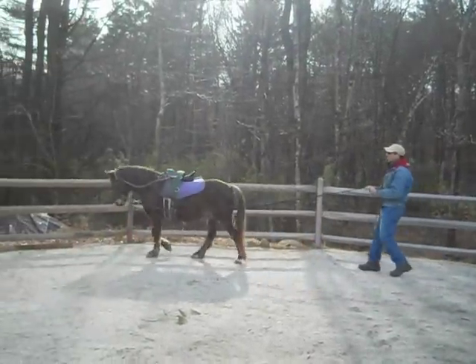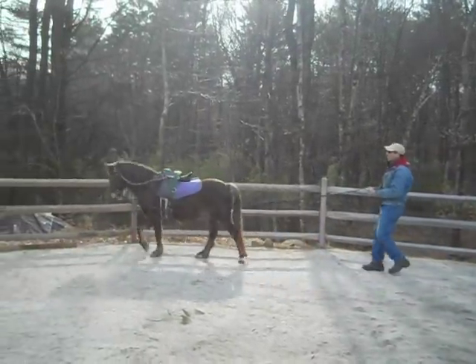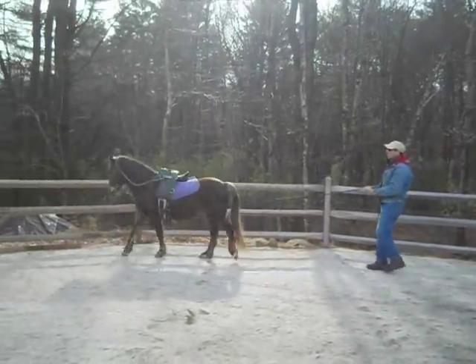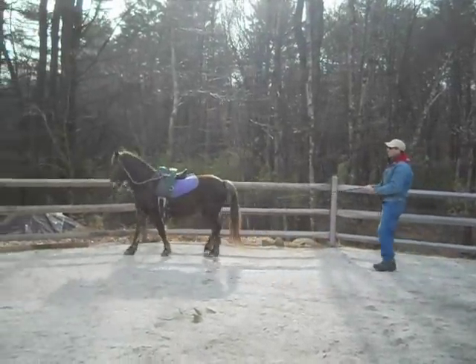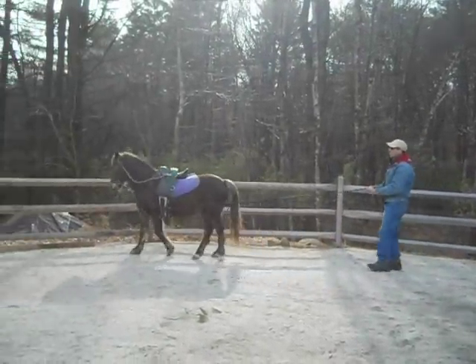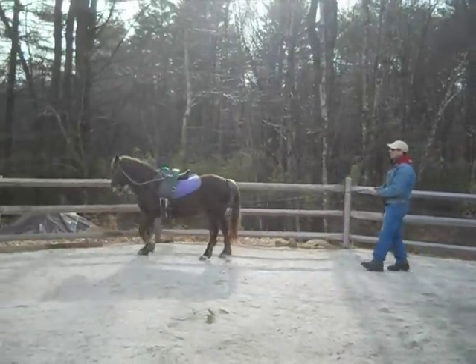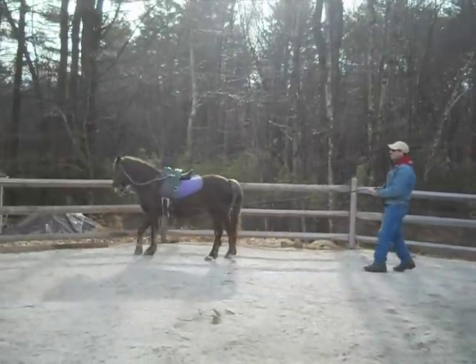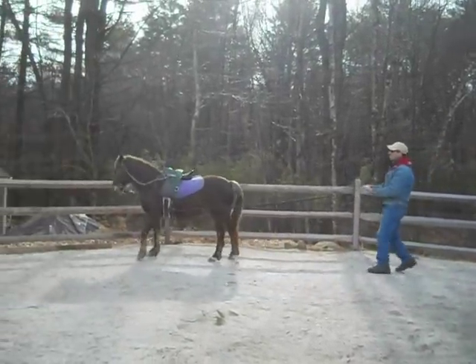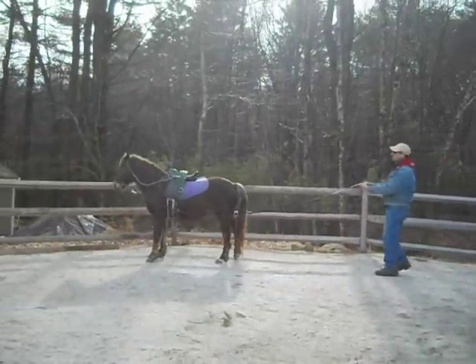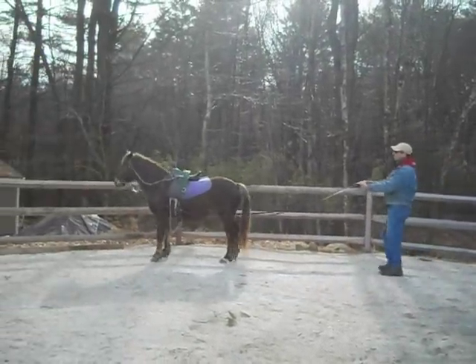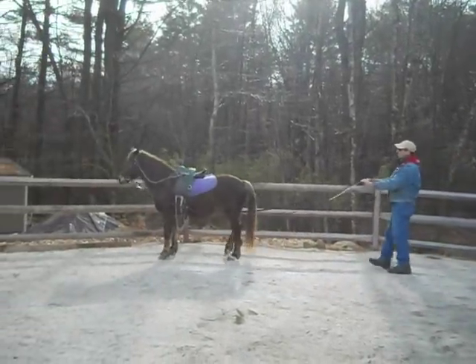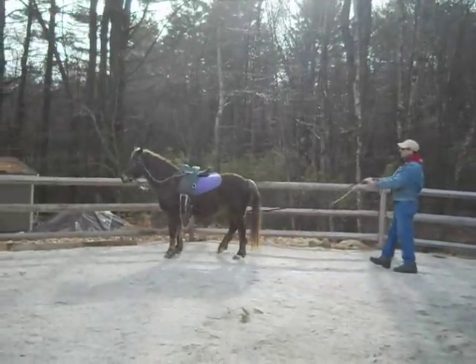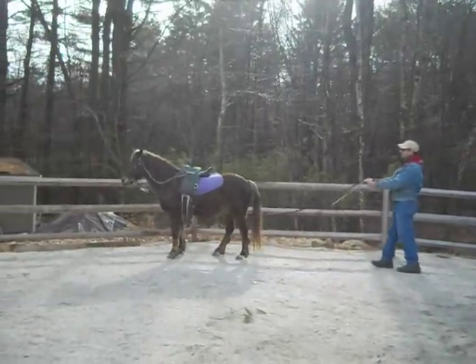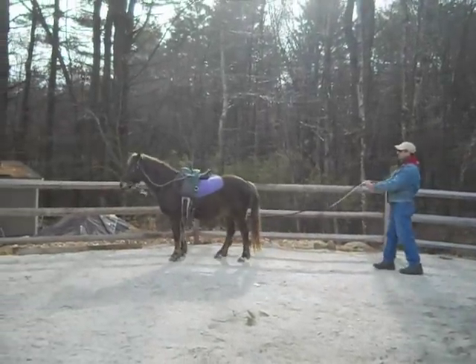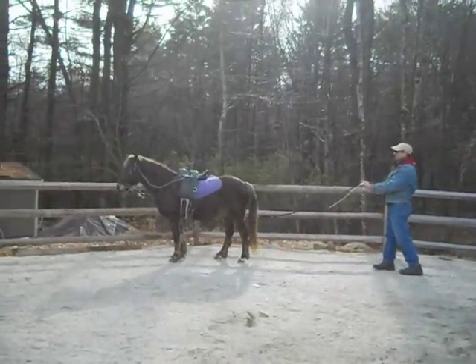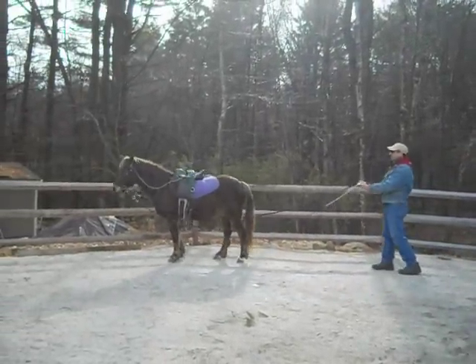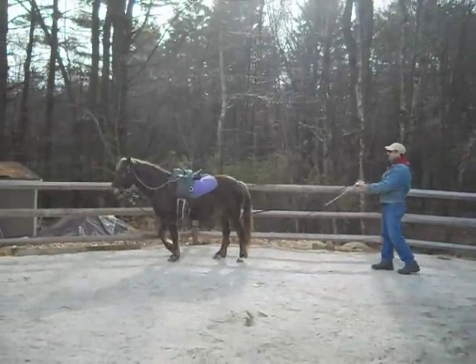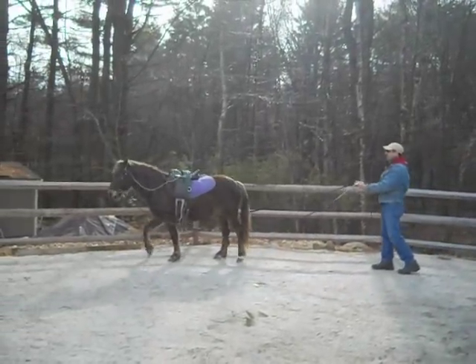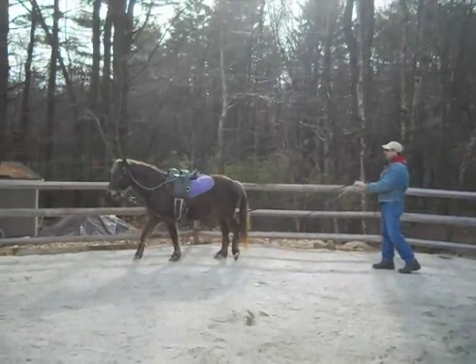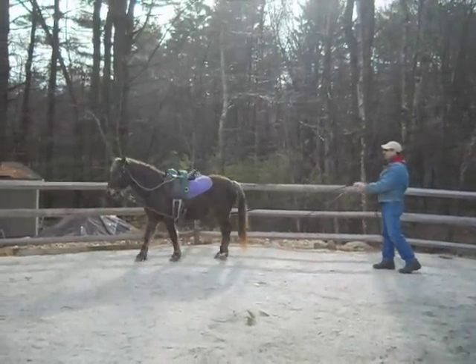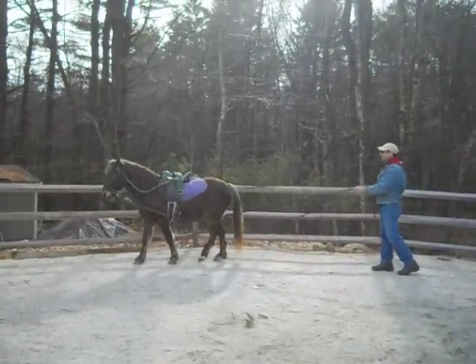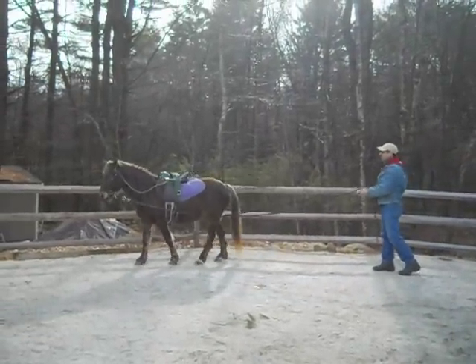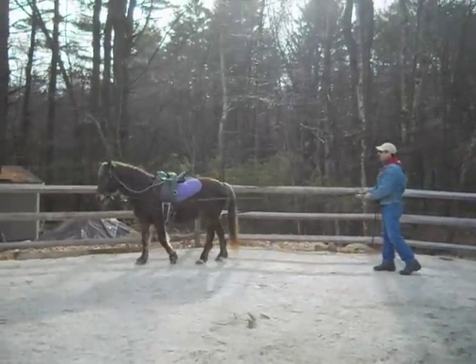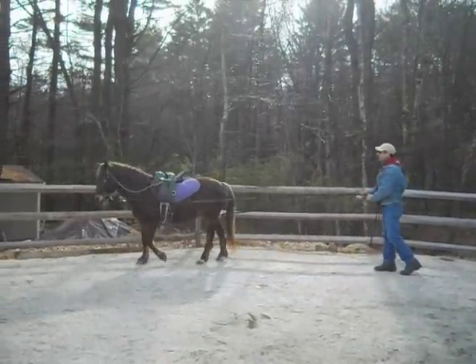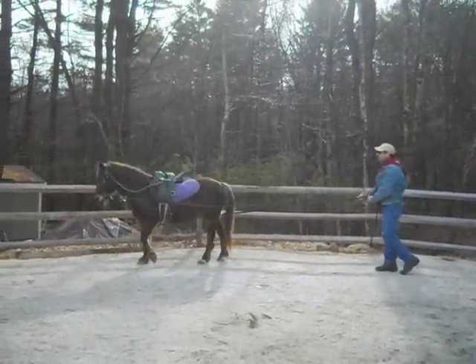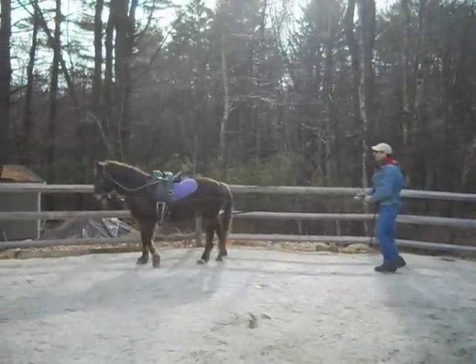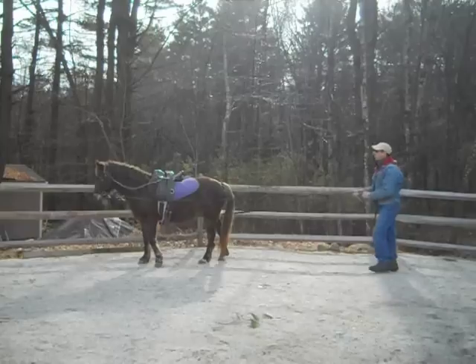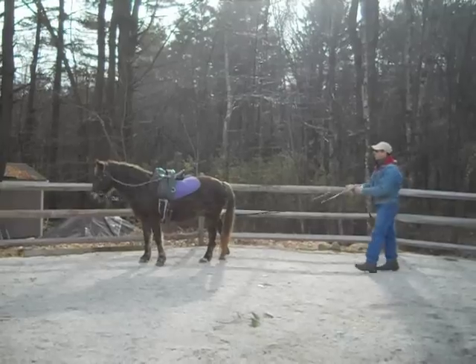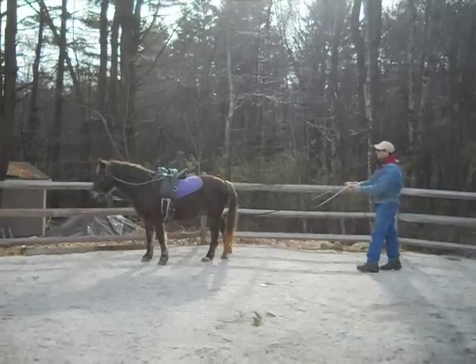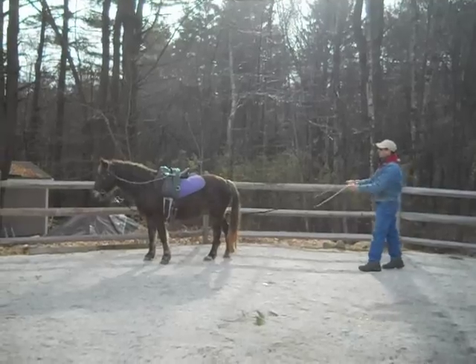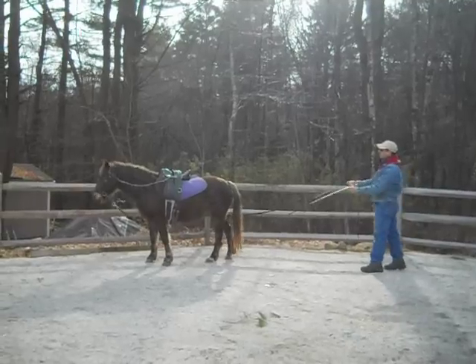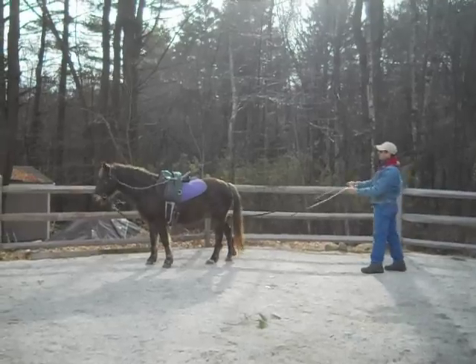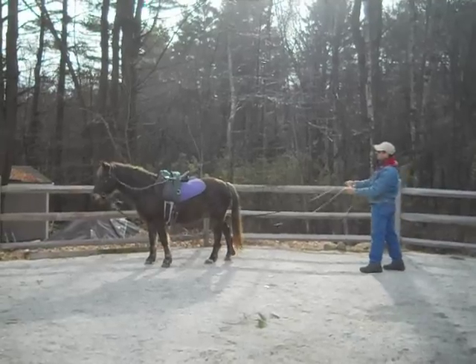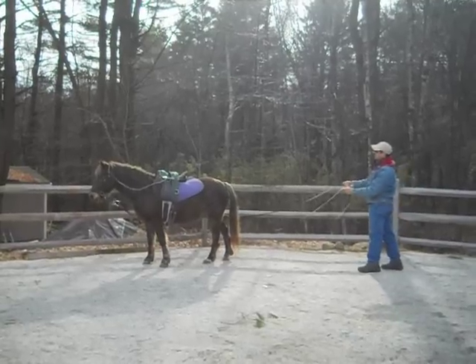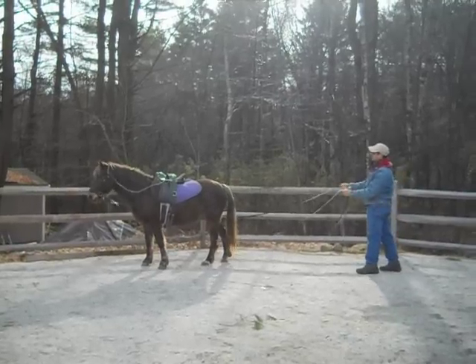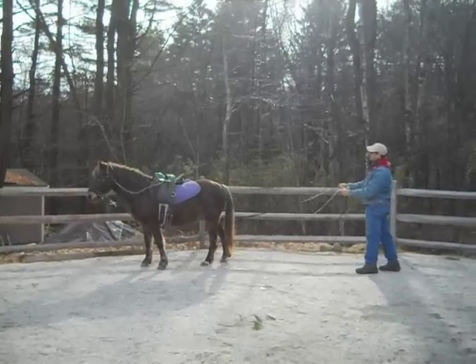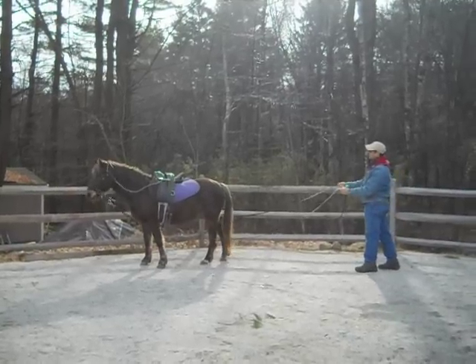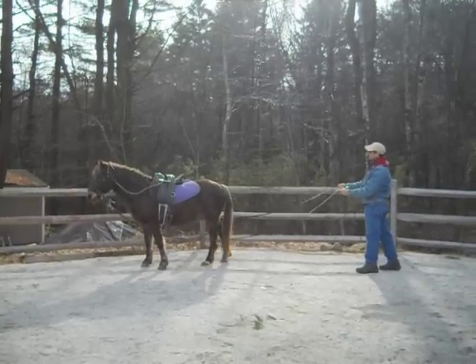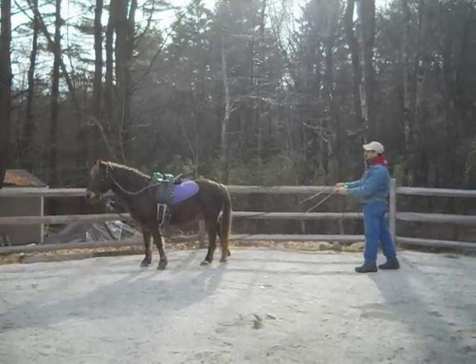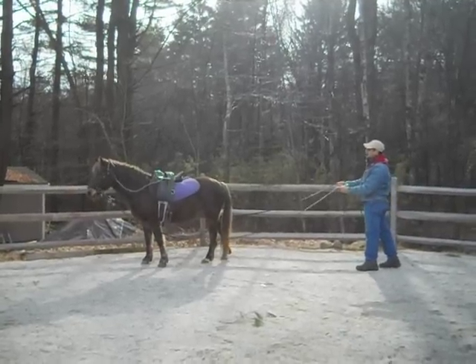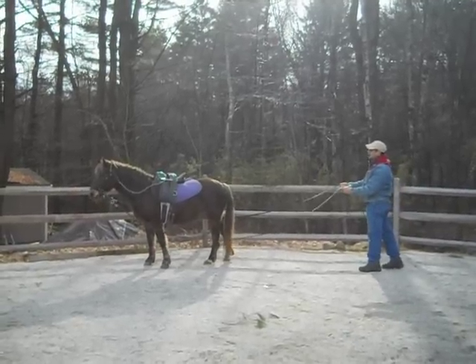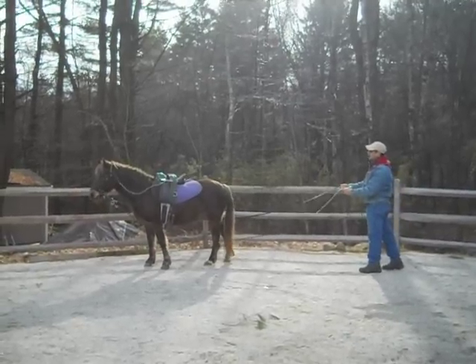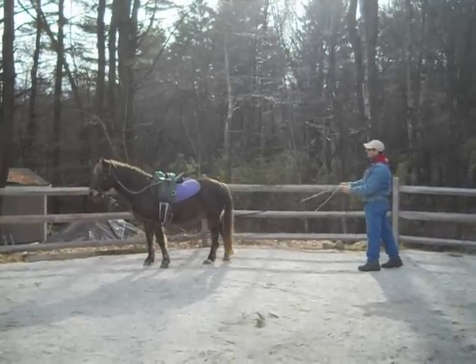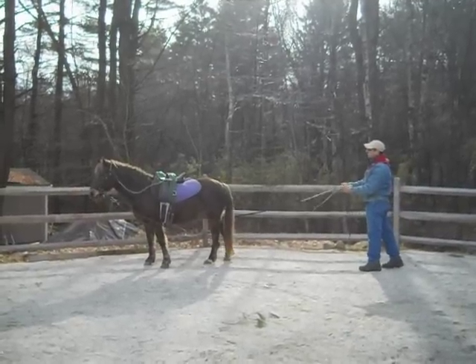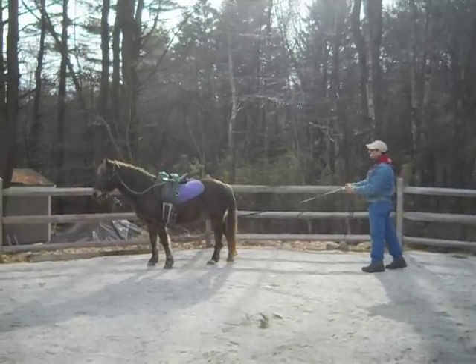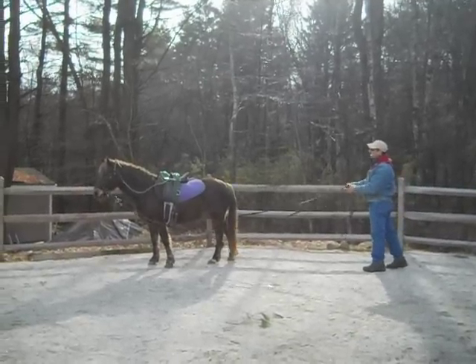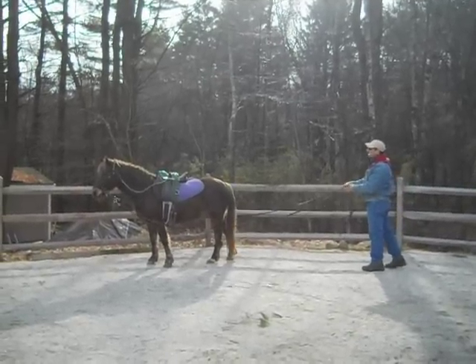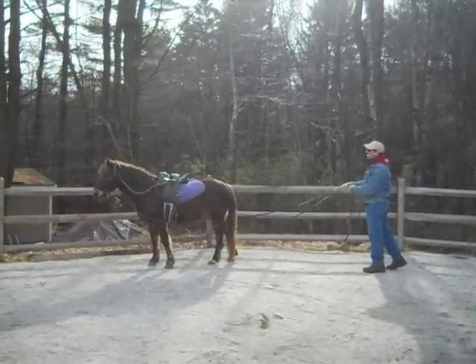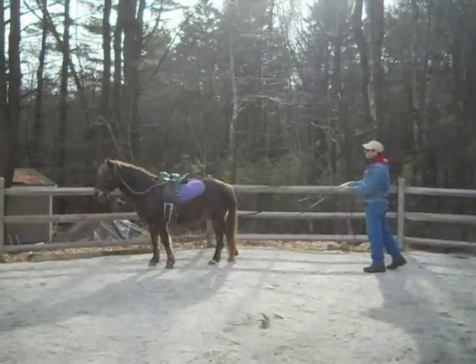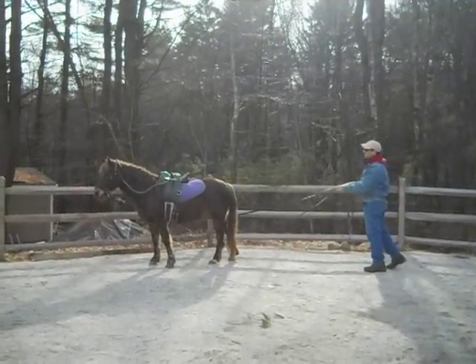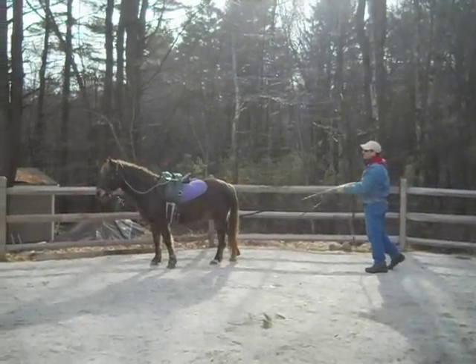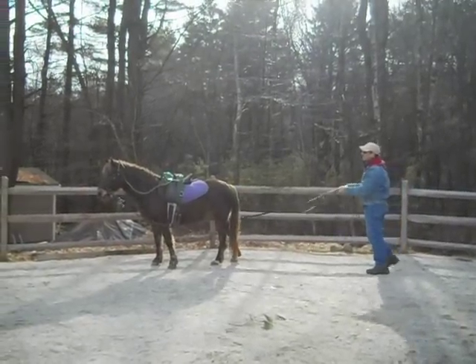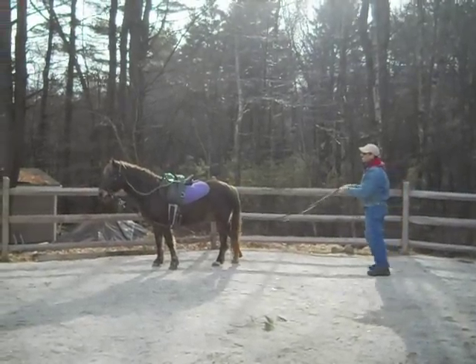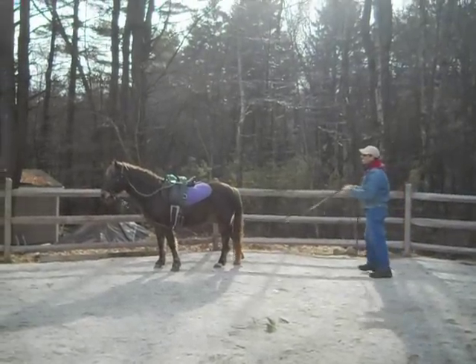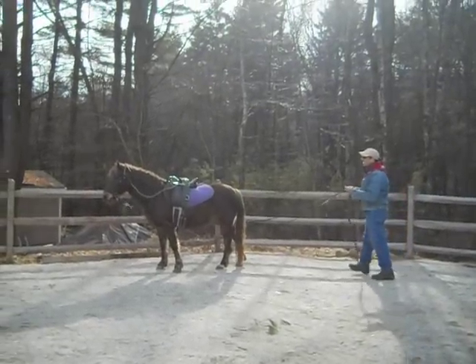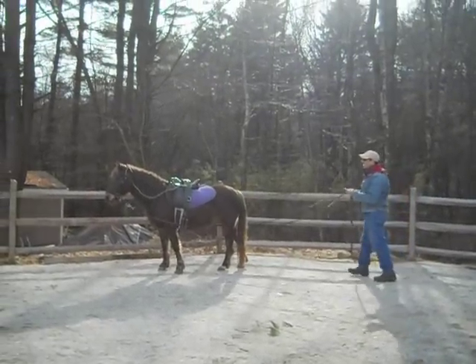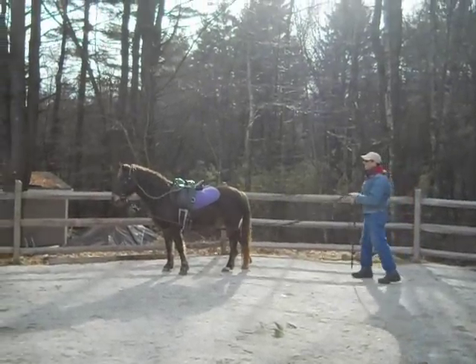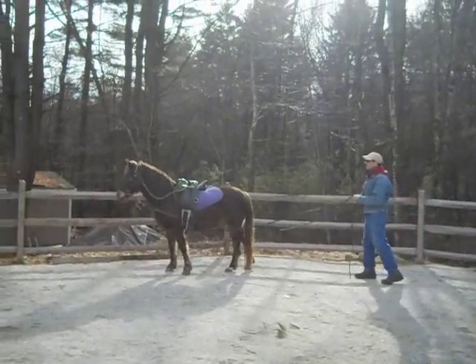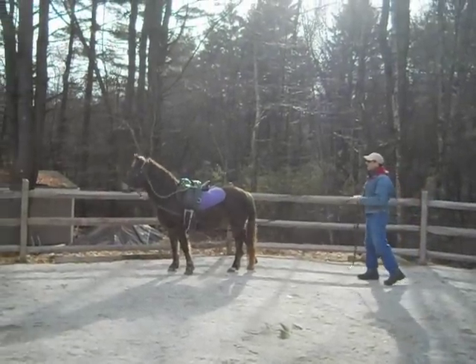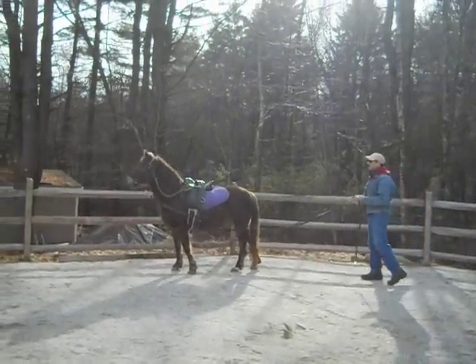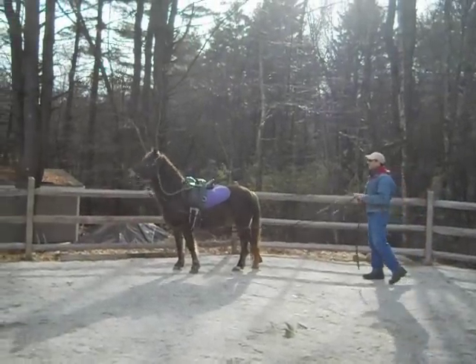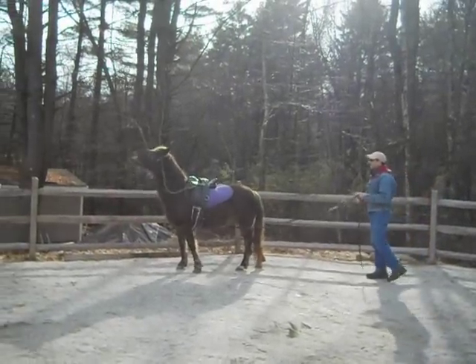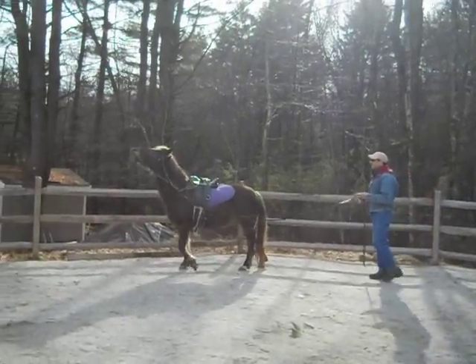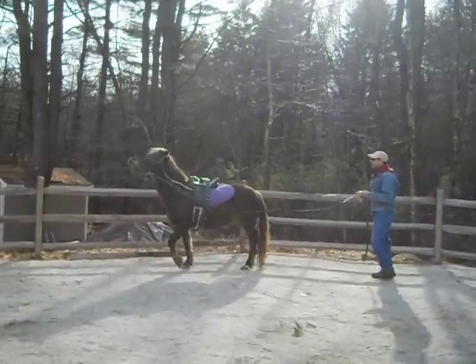Pull, release. Yes. And release. Walk him right off. Walk on, Dusty. Good boy.